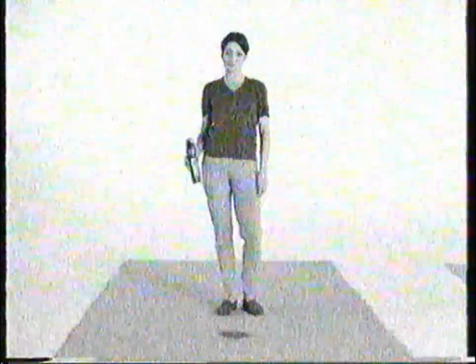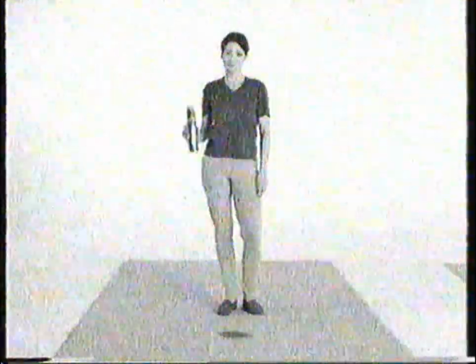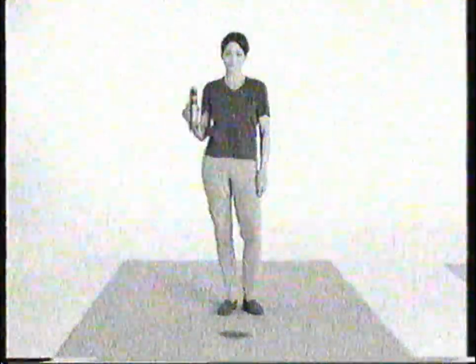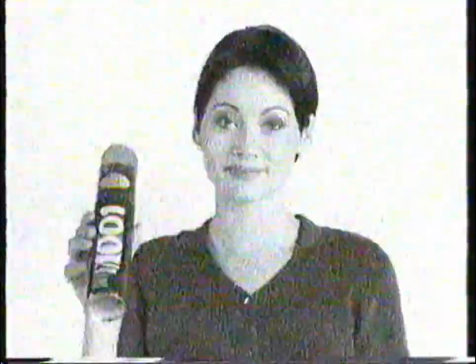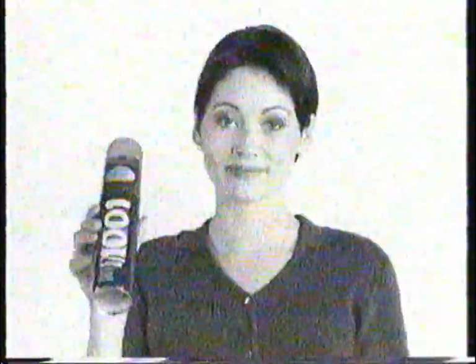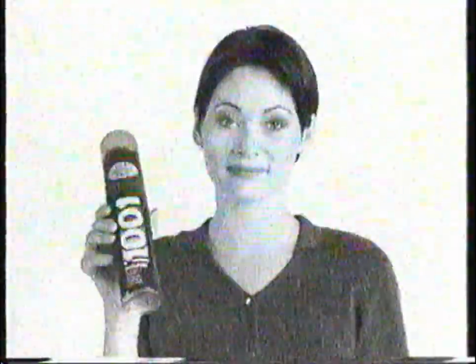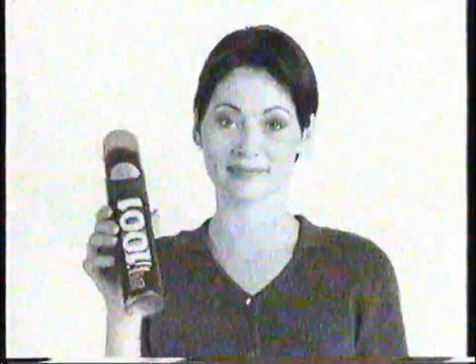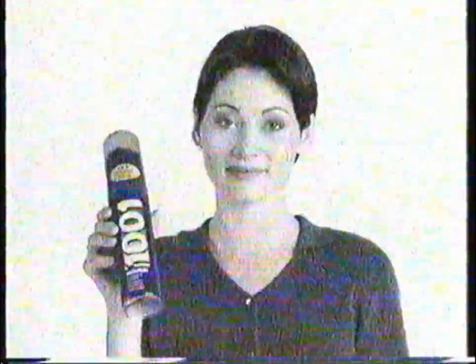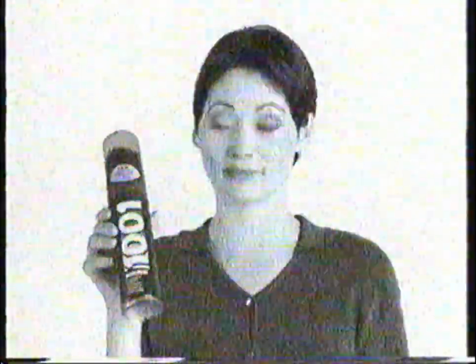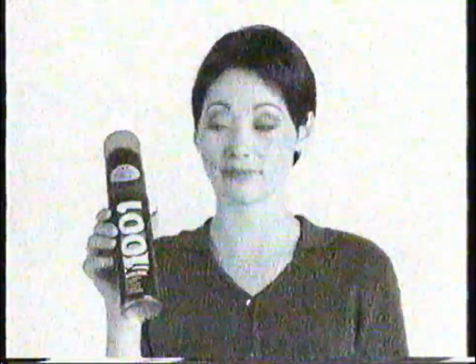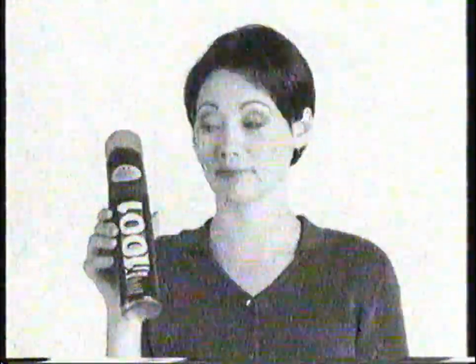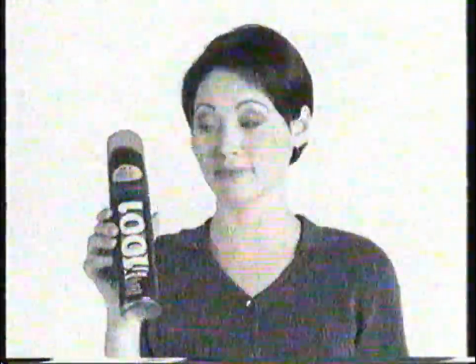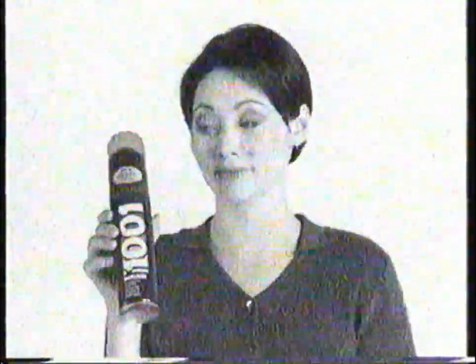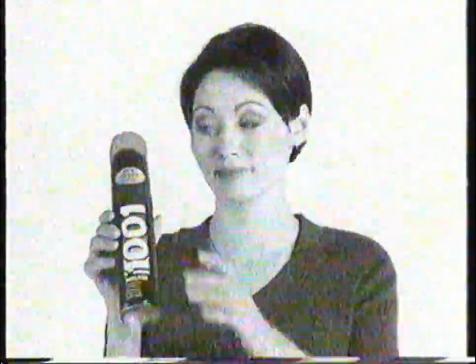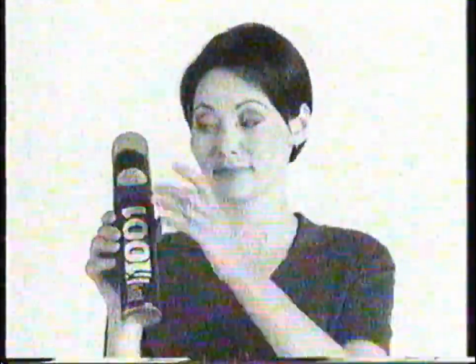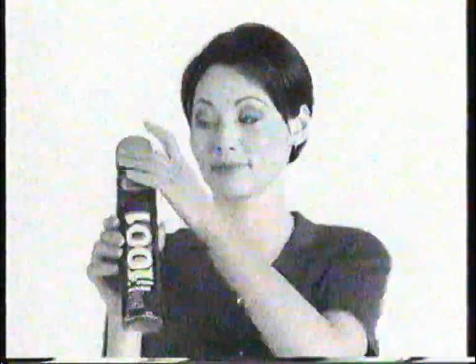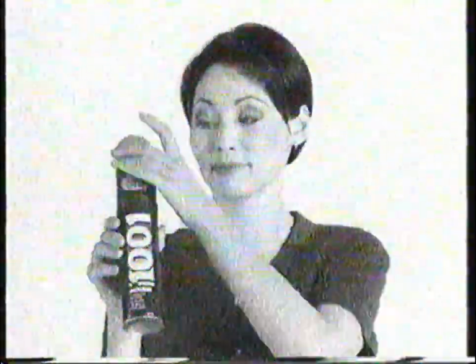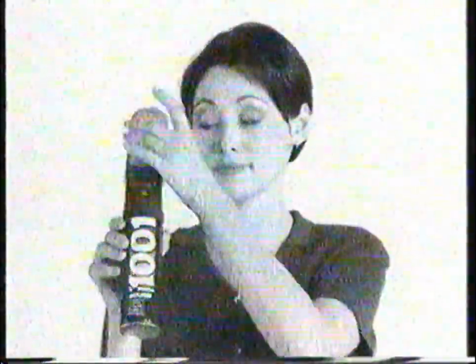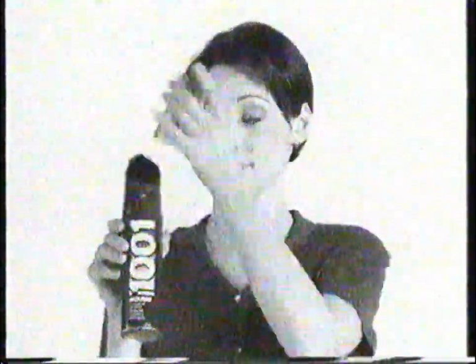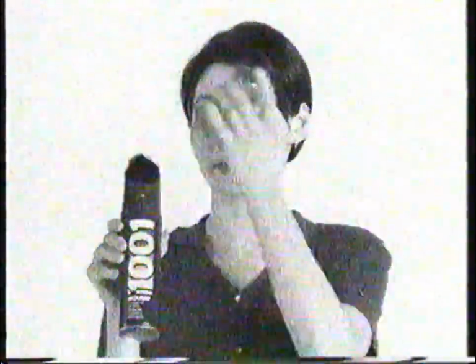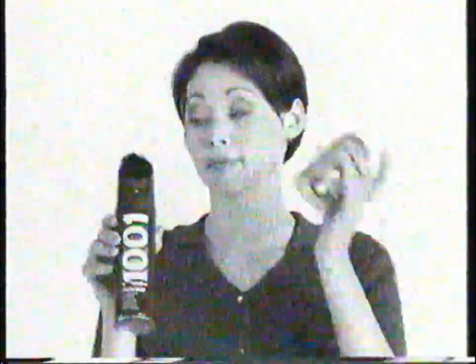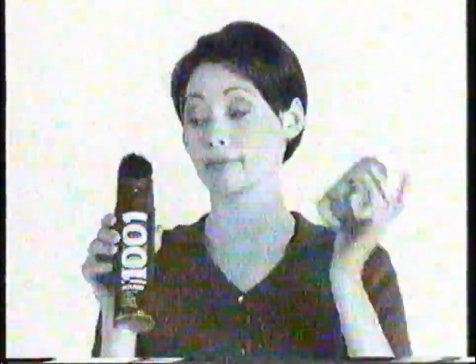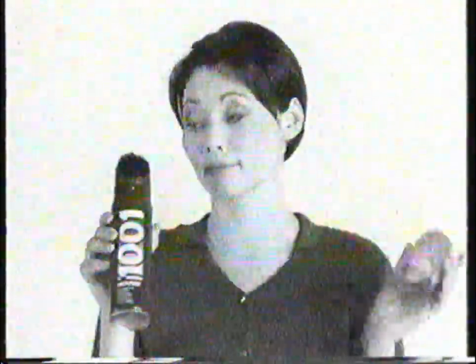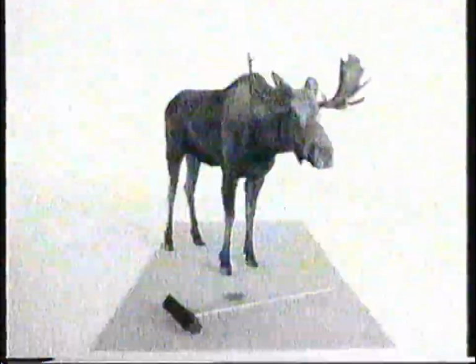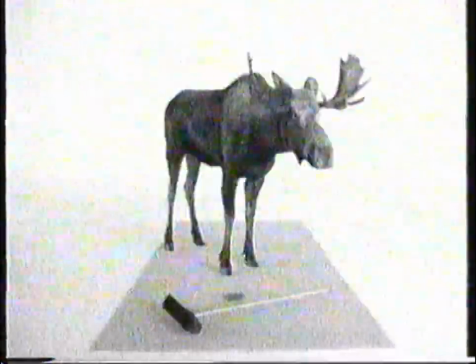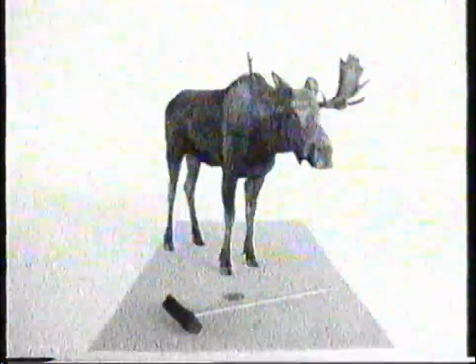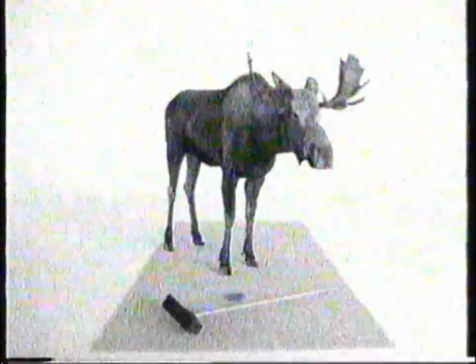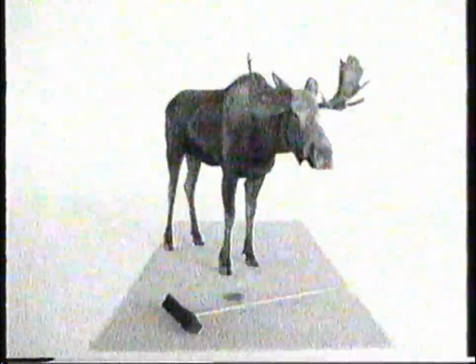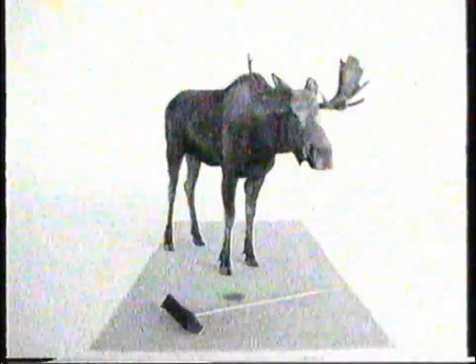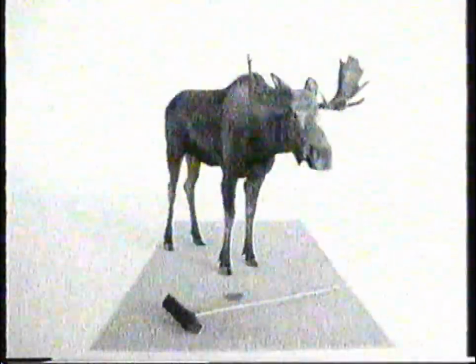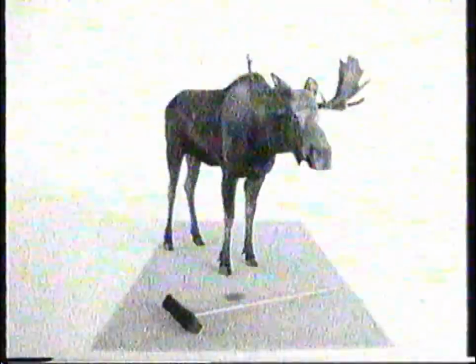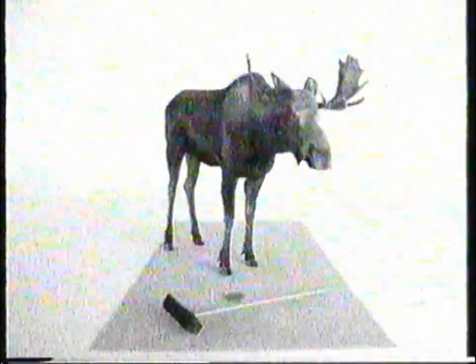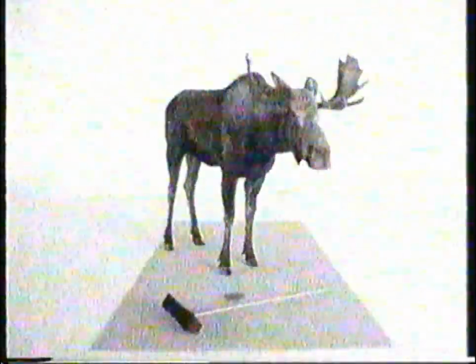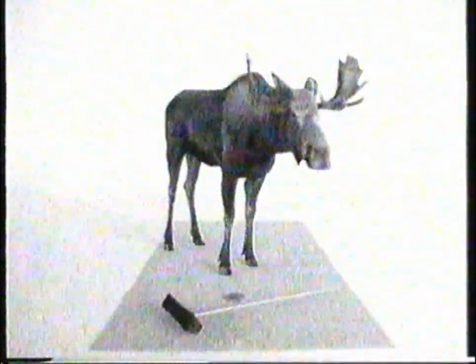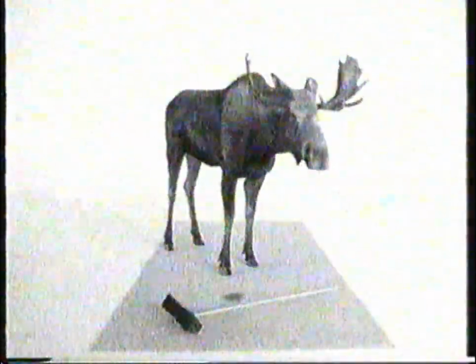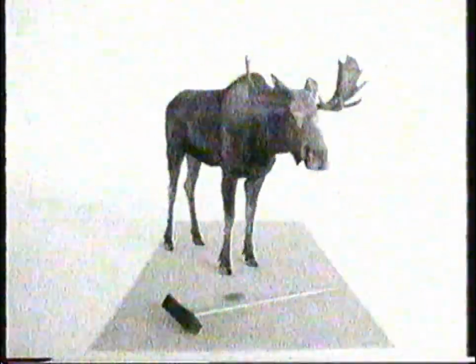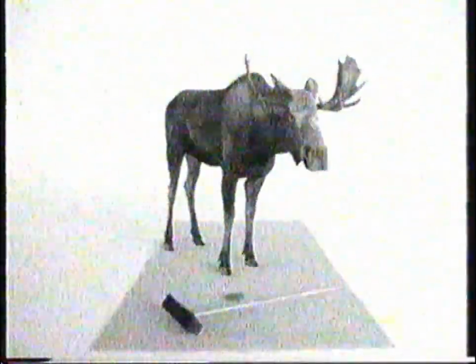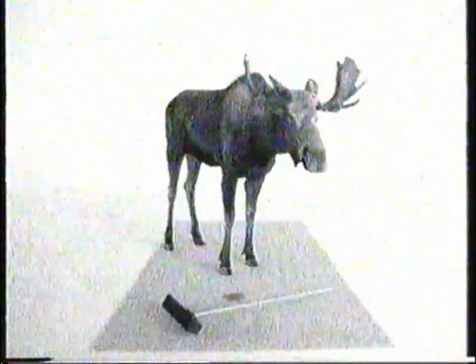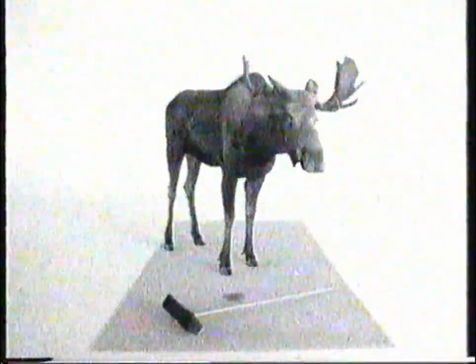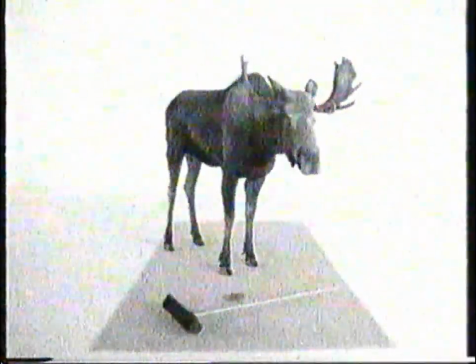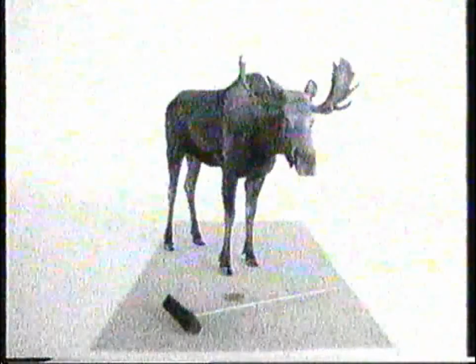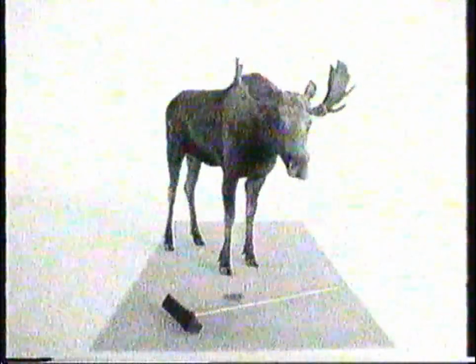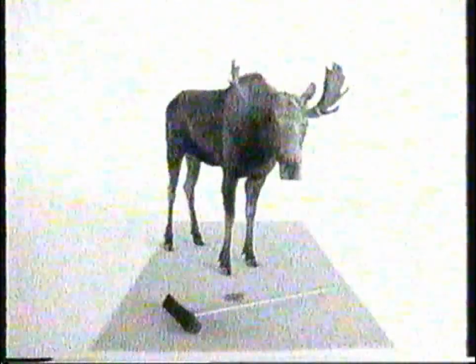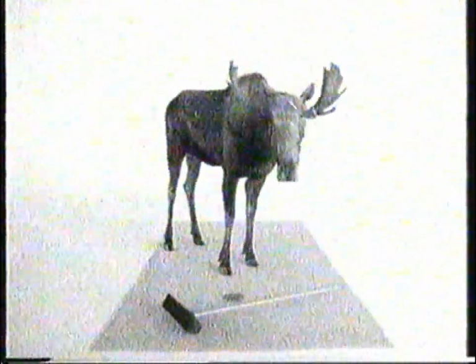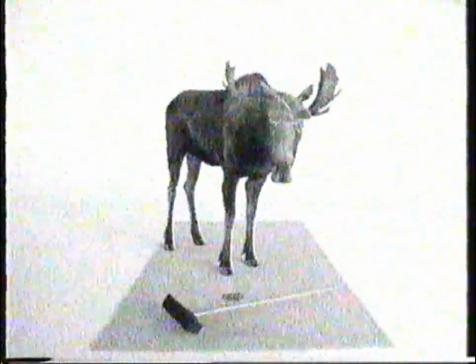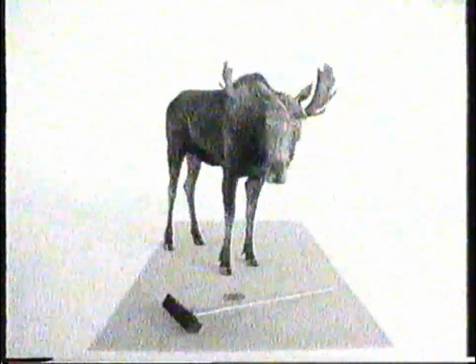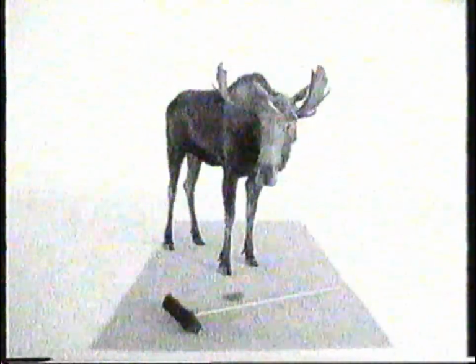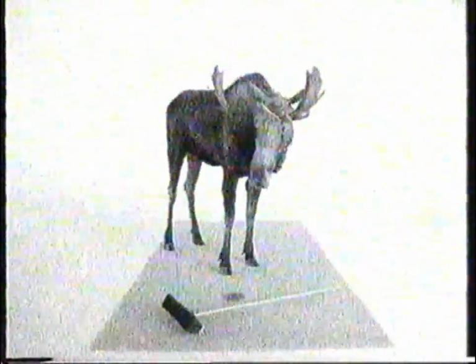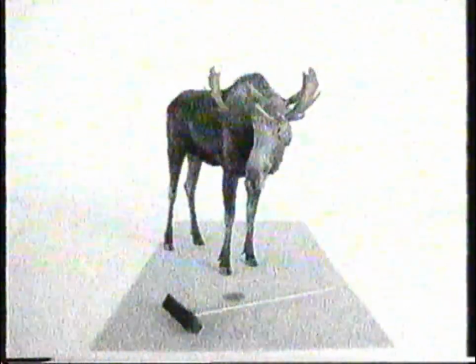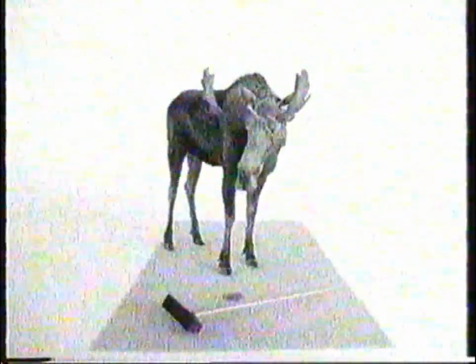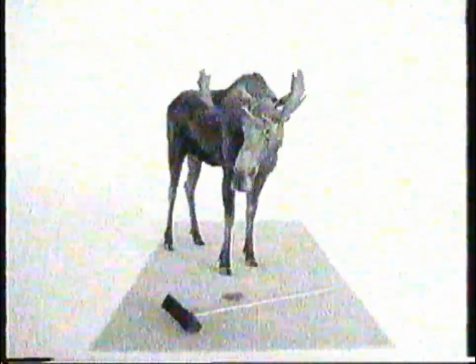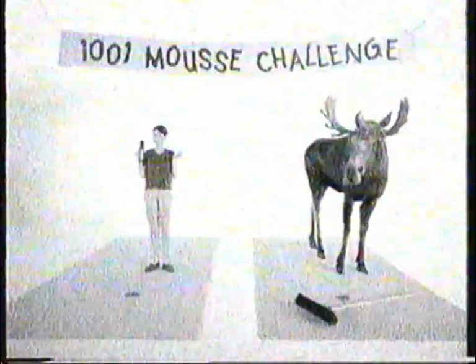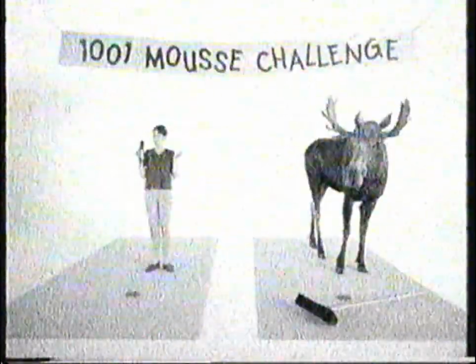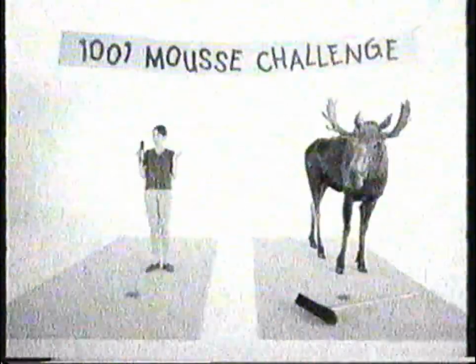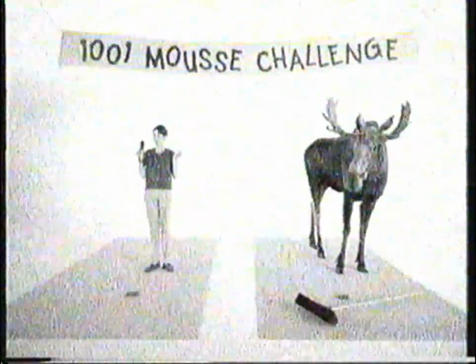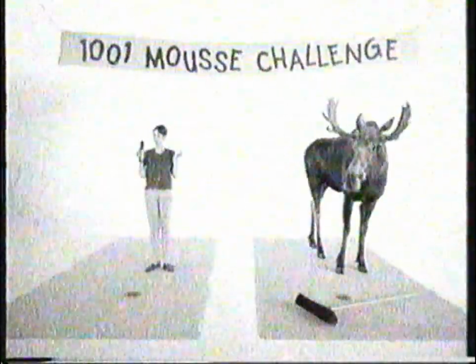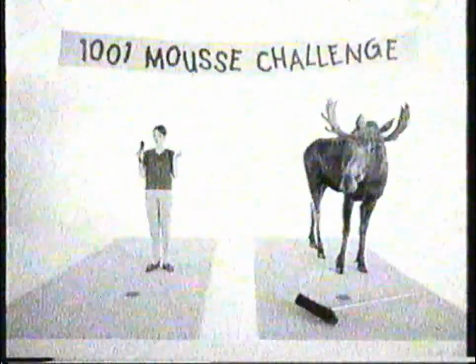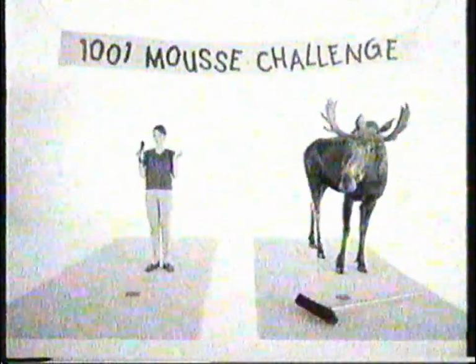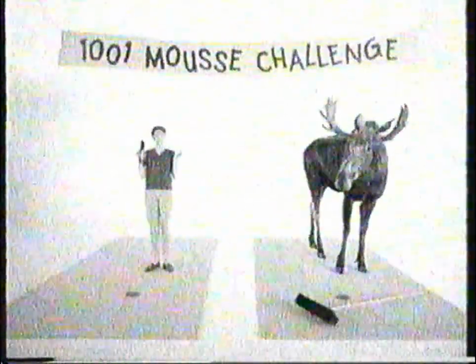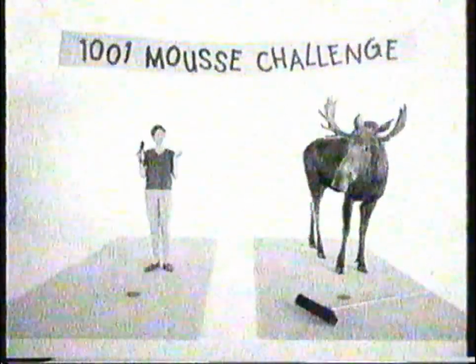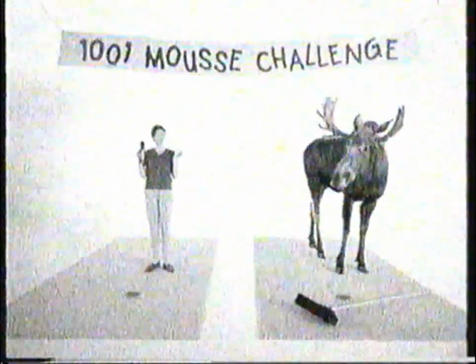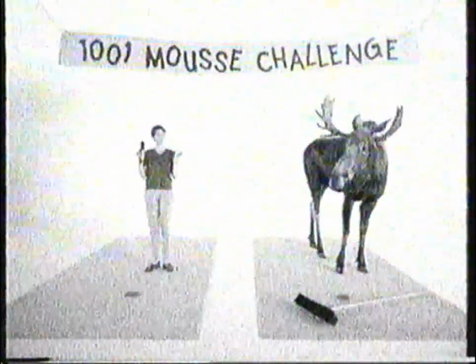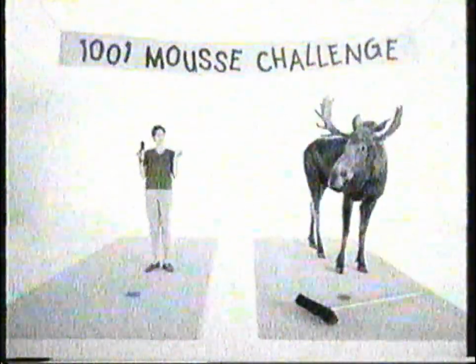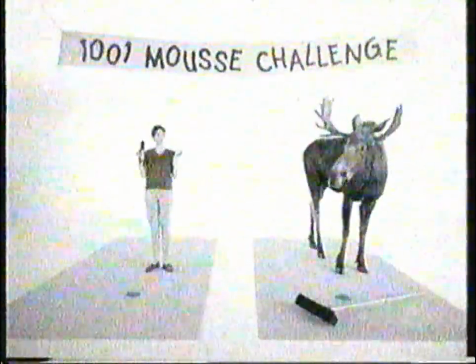This is 1001 Moose with a brush, and this is an ordinary Moose with a brush. Let's compare the two.